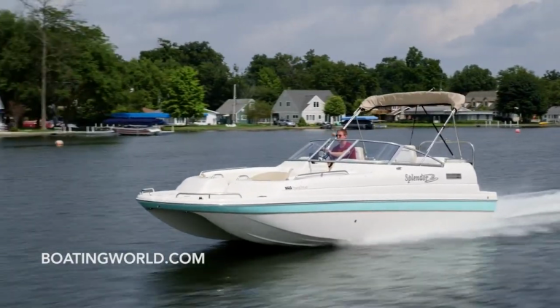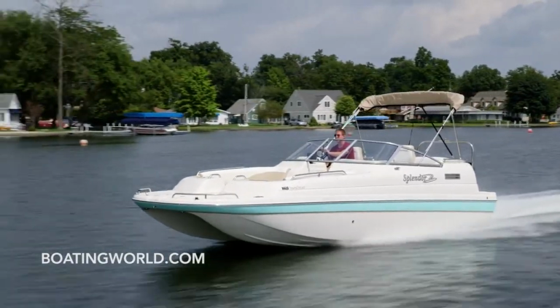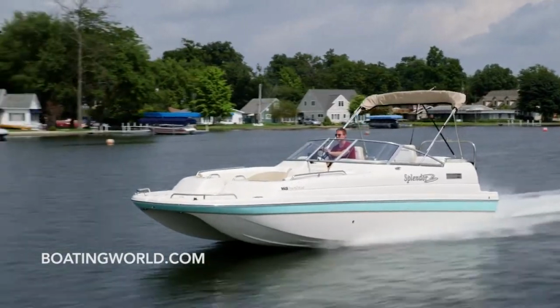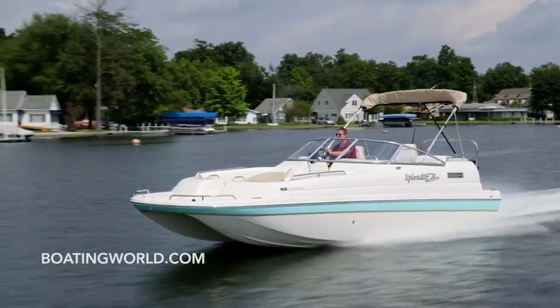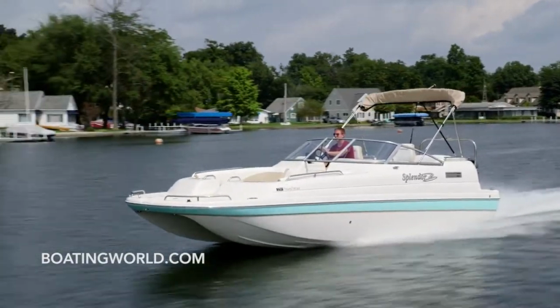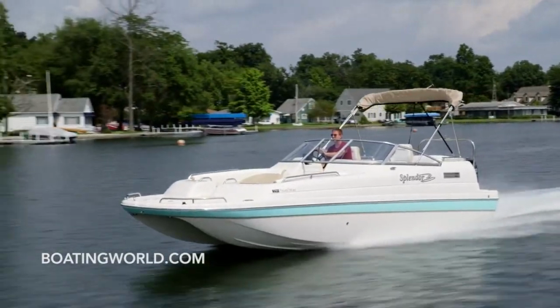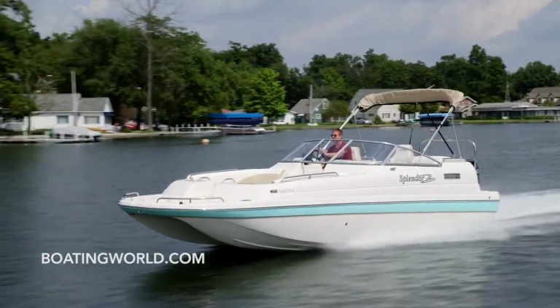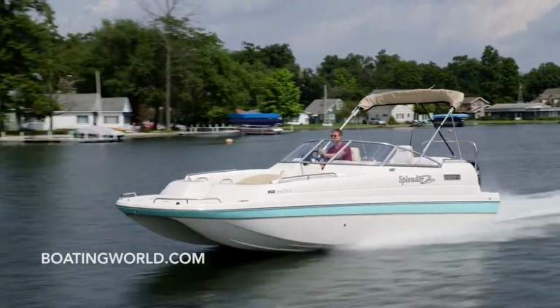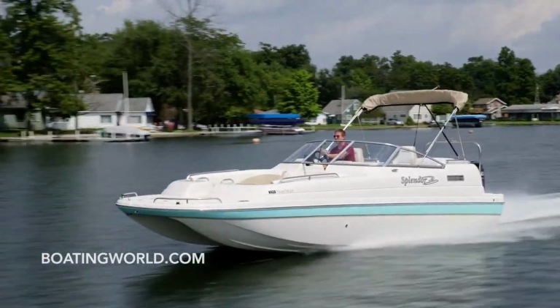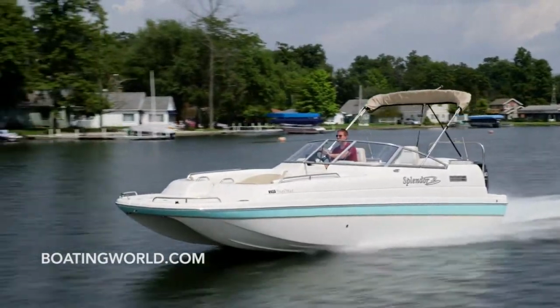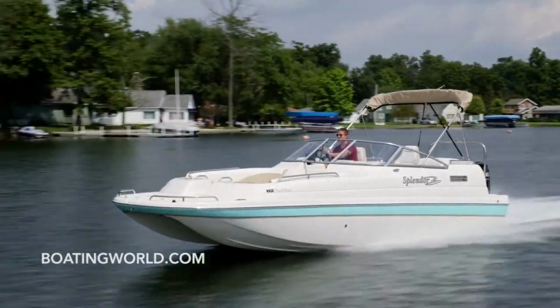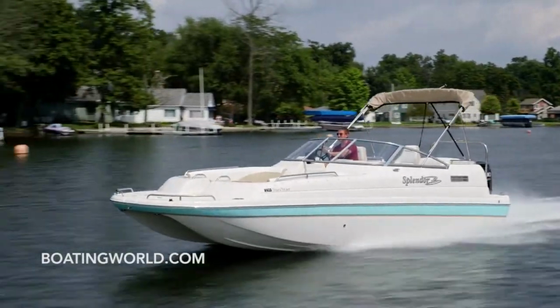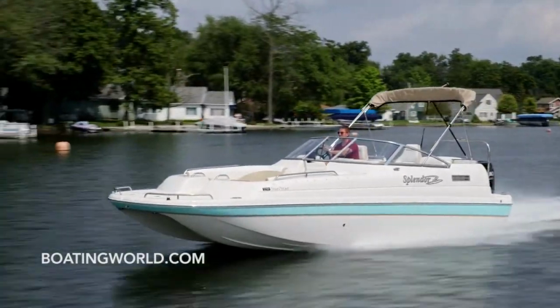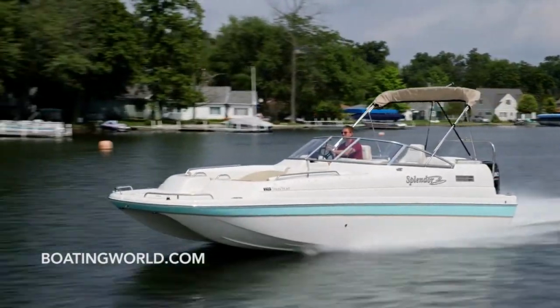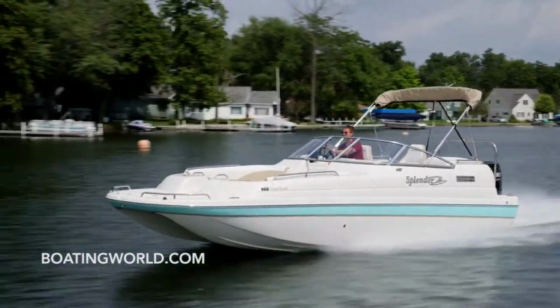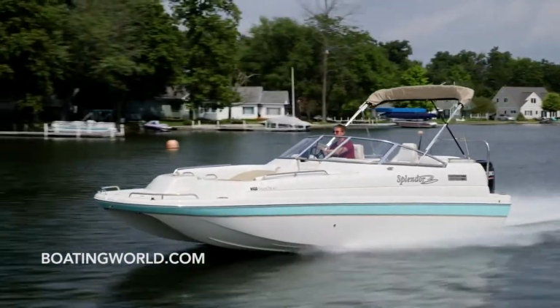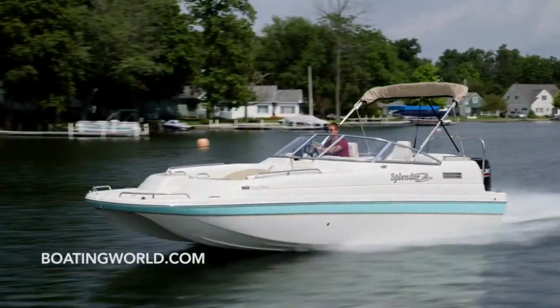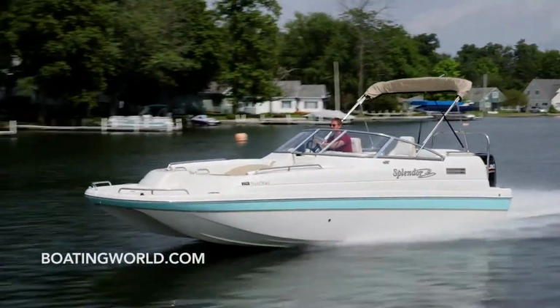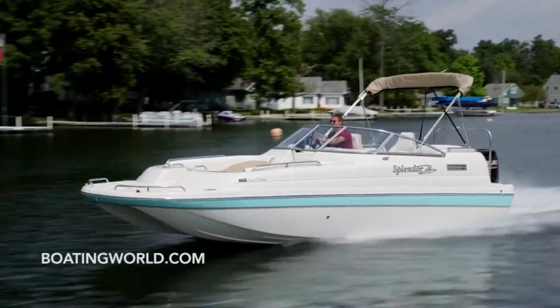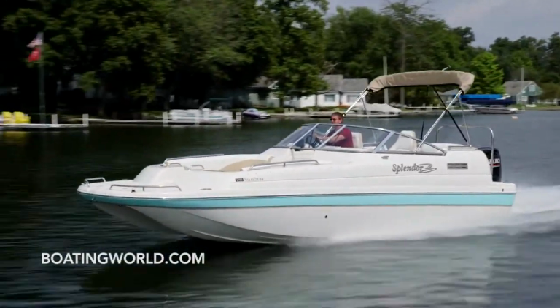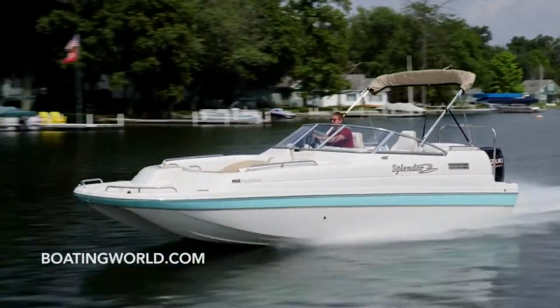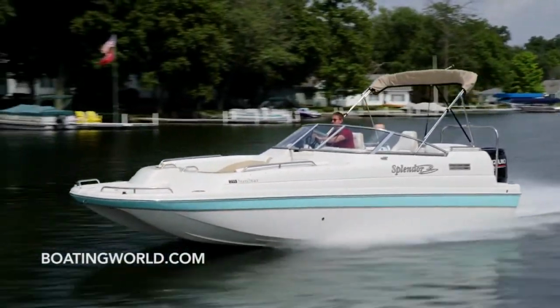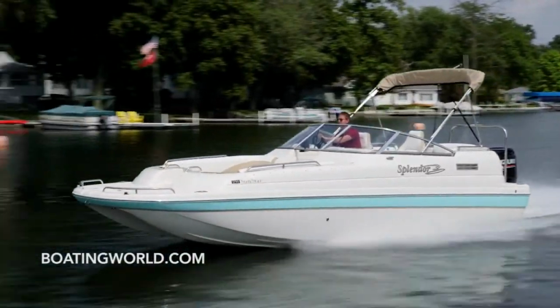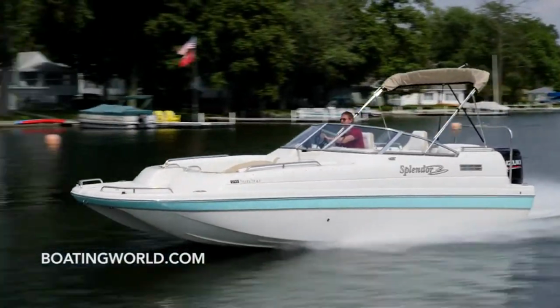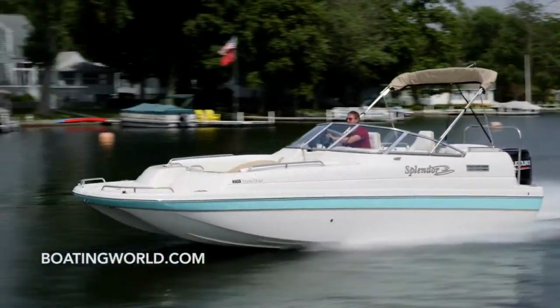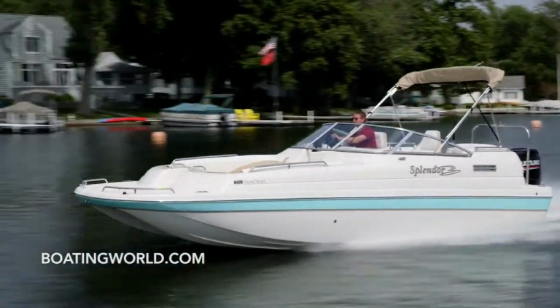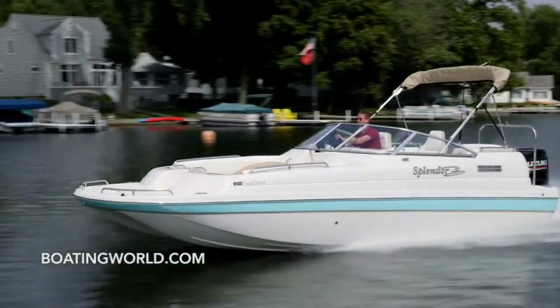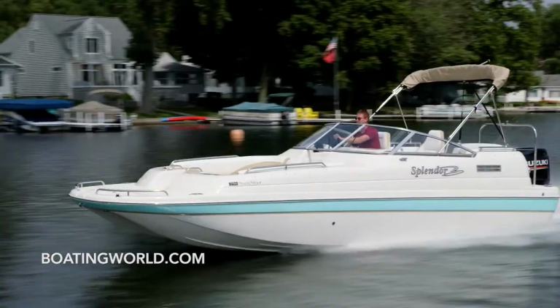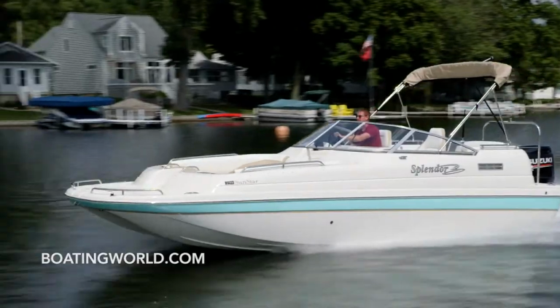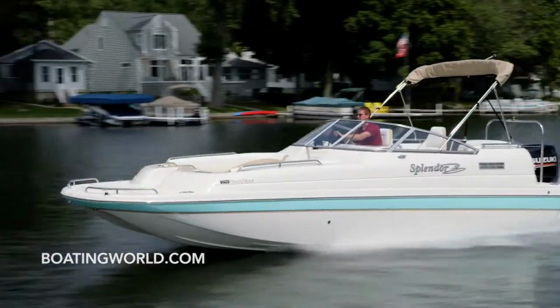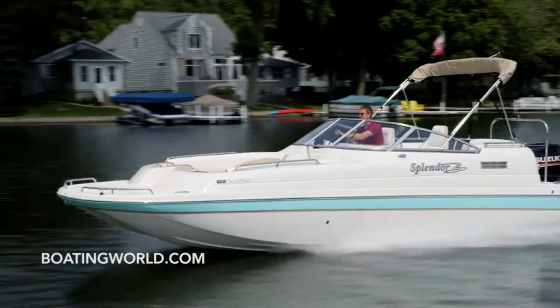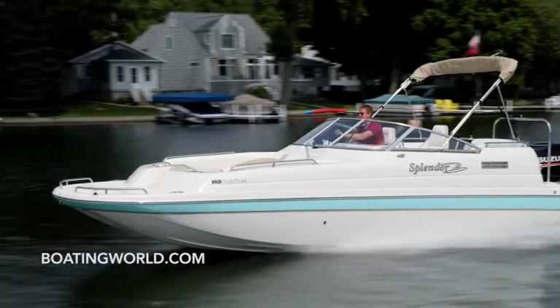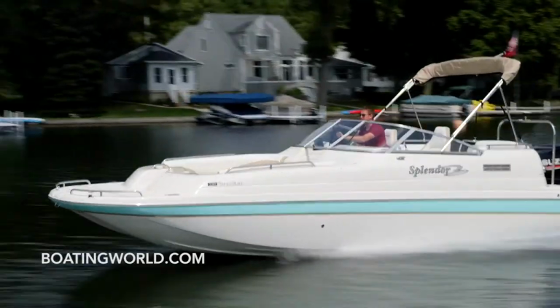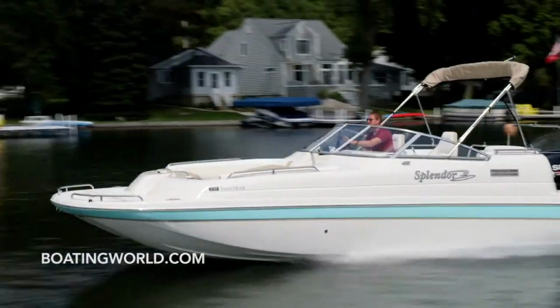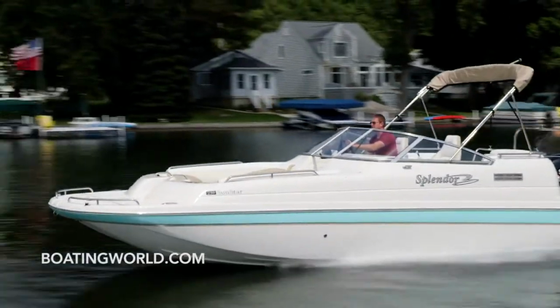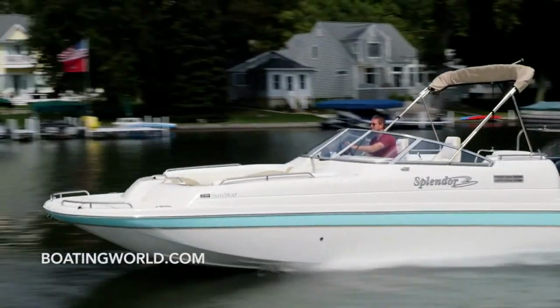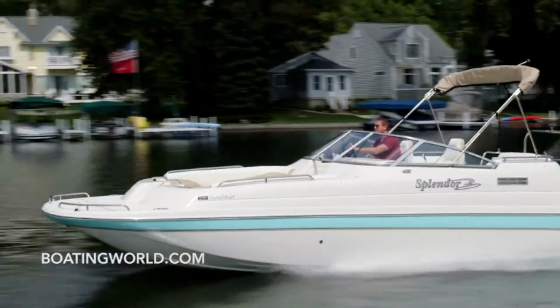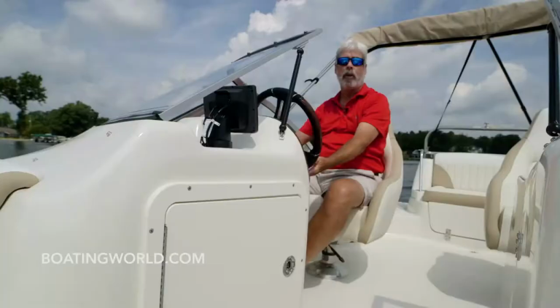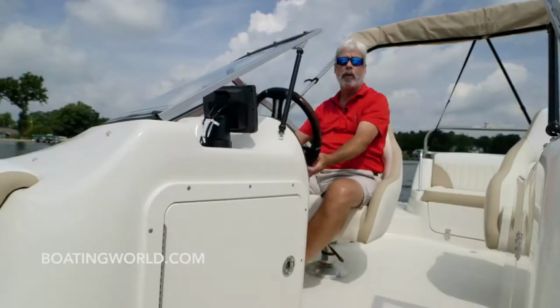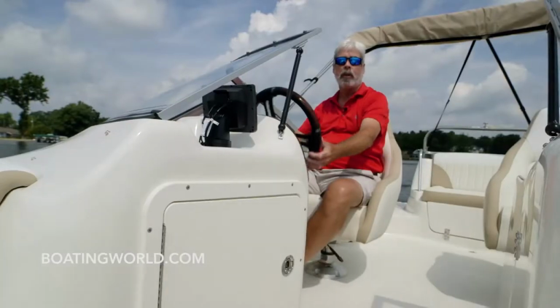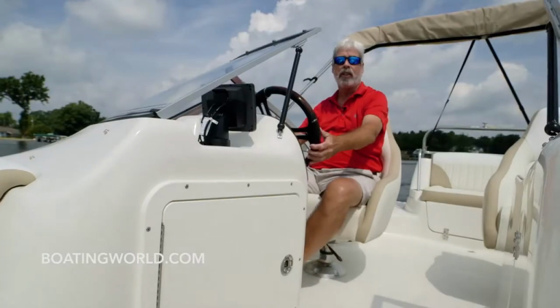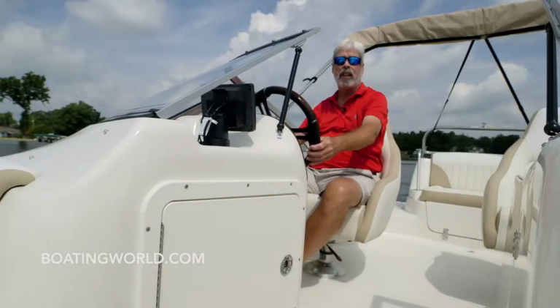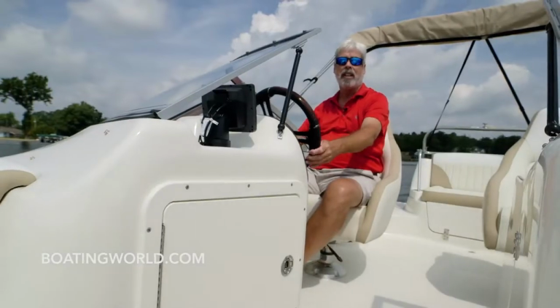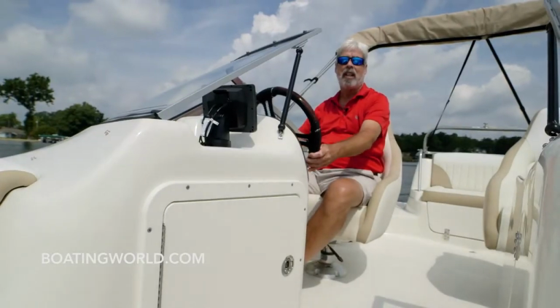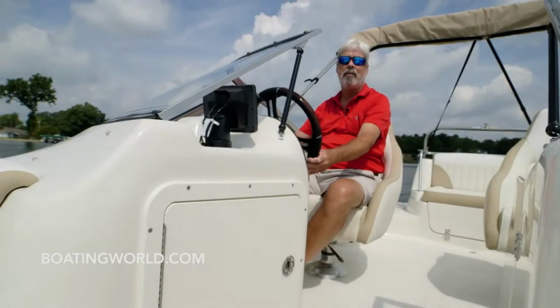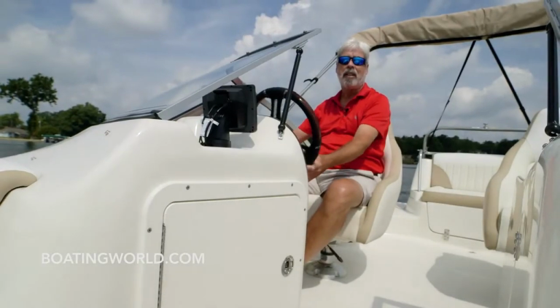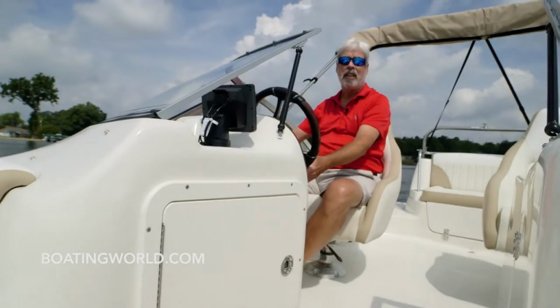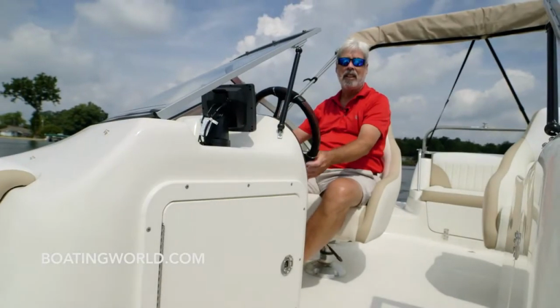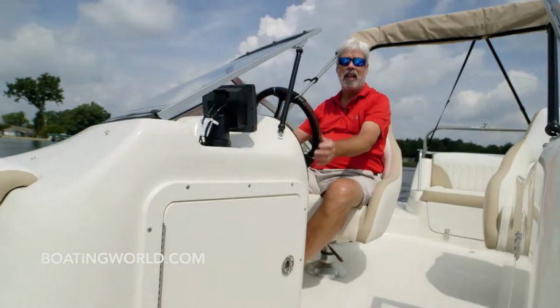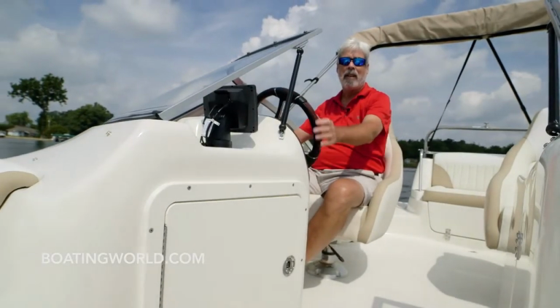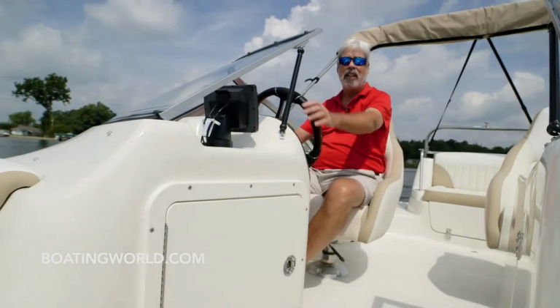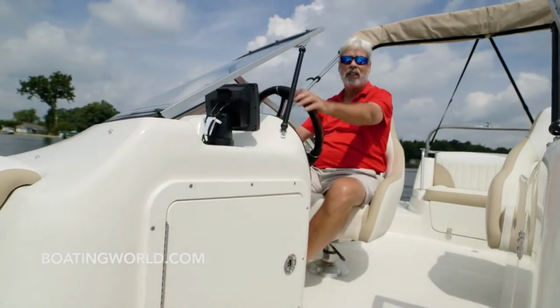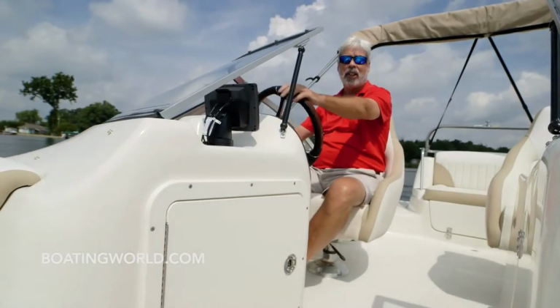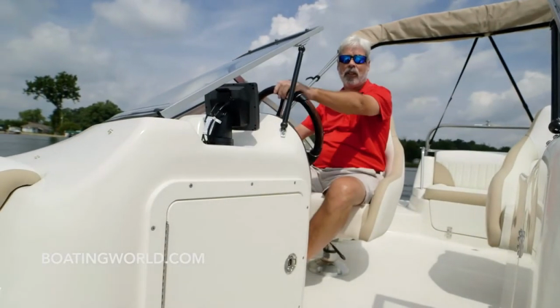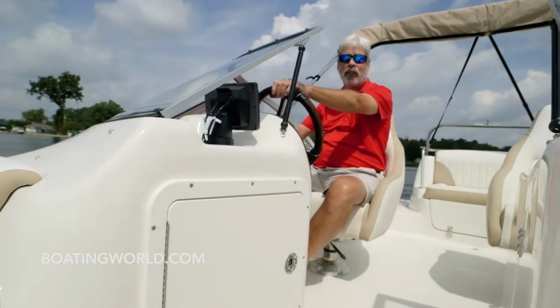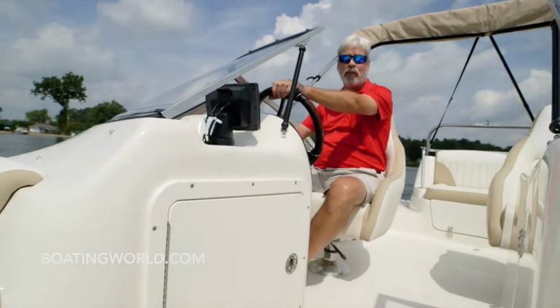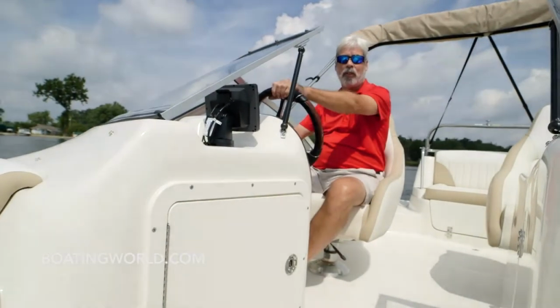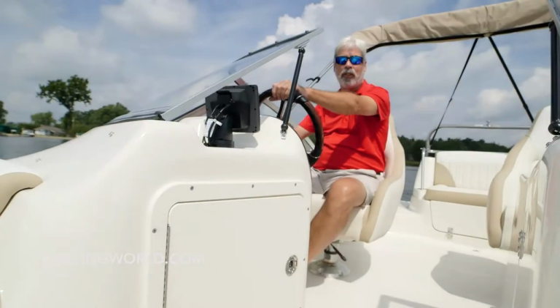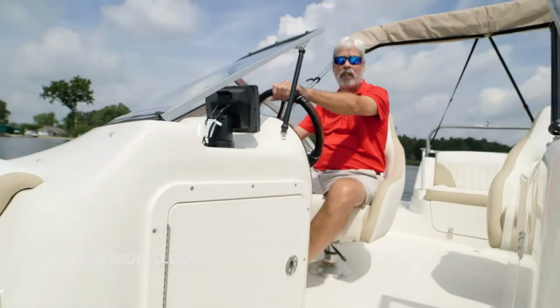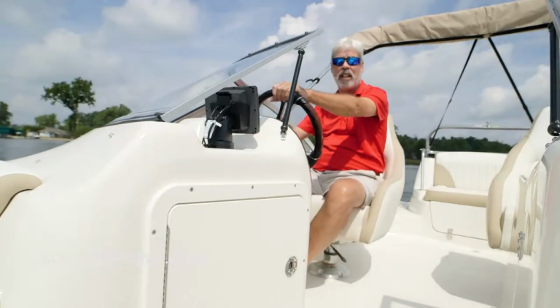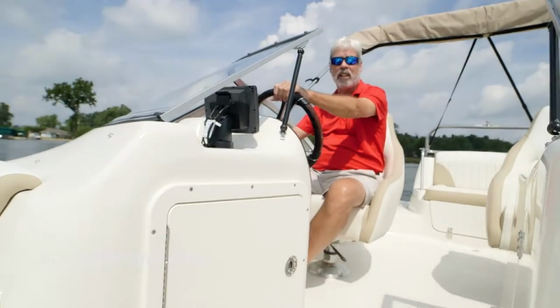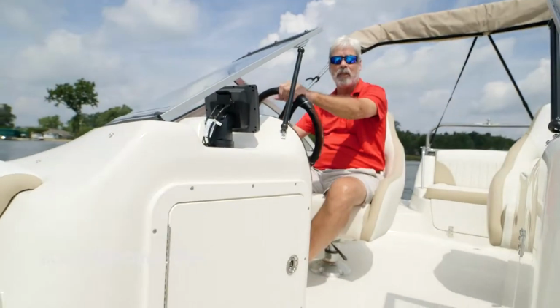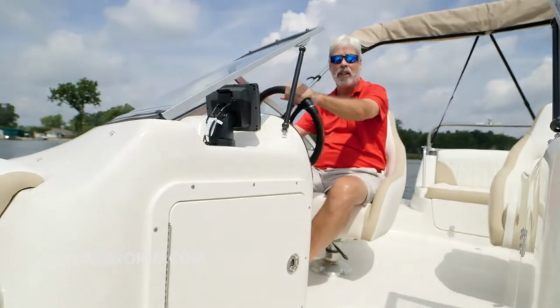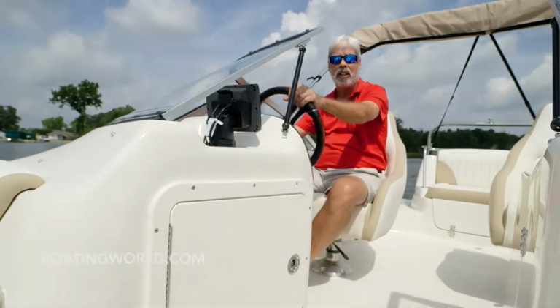For more information on the Splendor 239 Sunstar and other great boats, go to BoatingWorld.com. I'm Alan Jones and we'll see you out on the water.